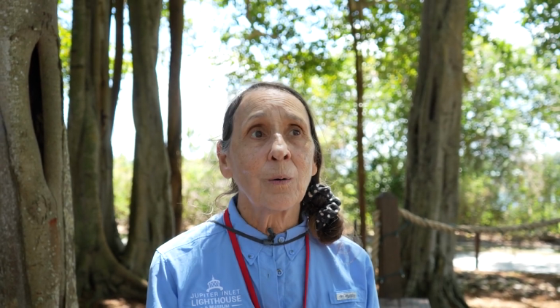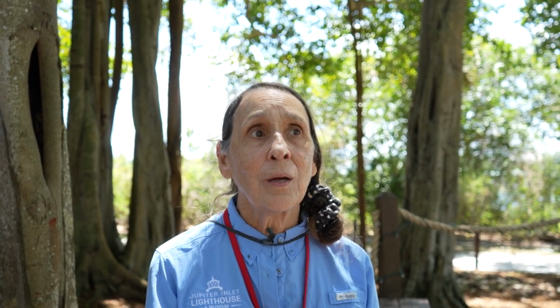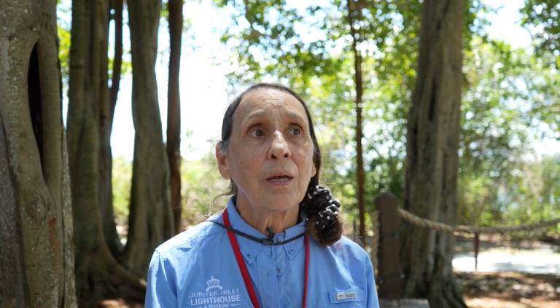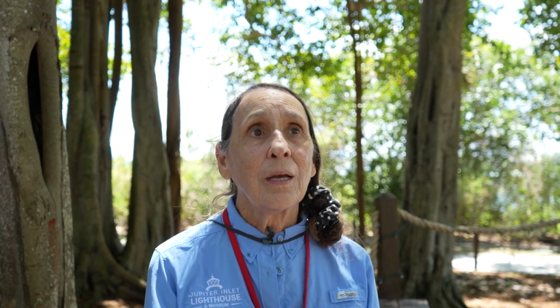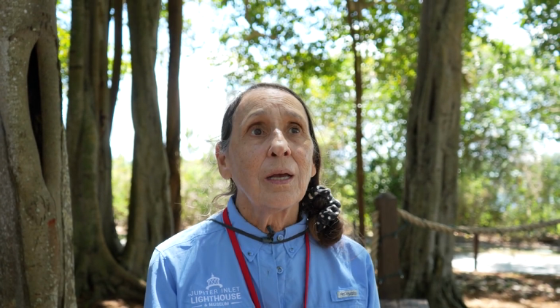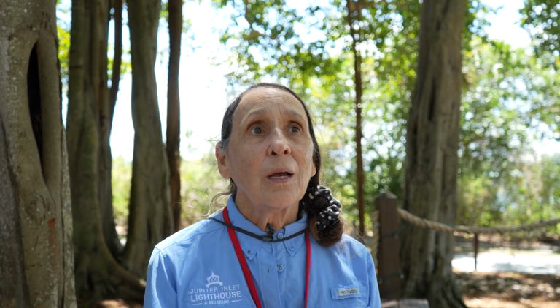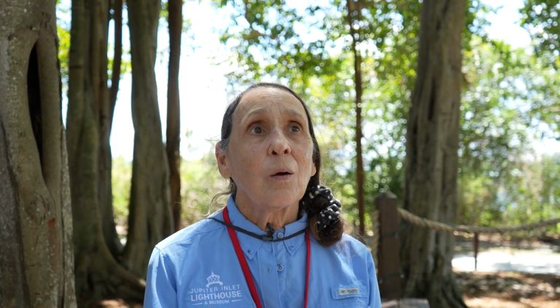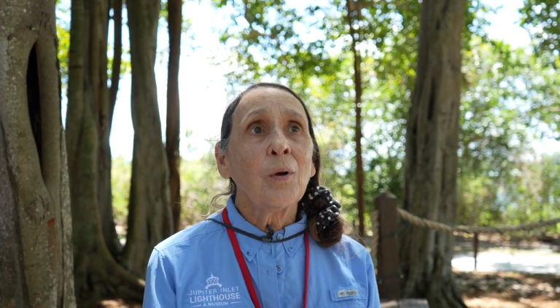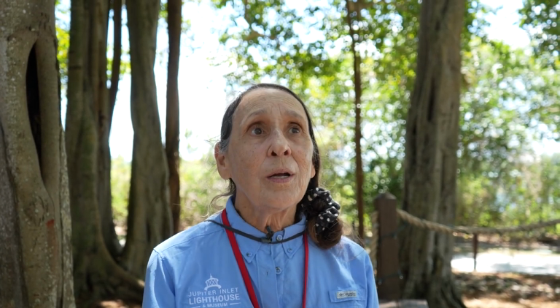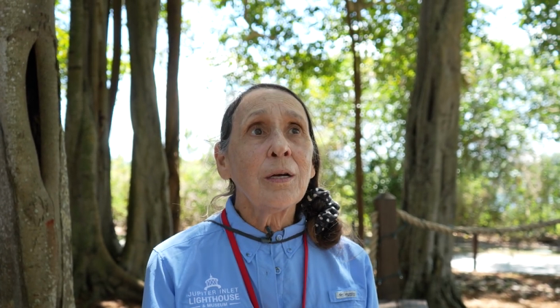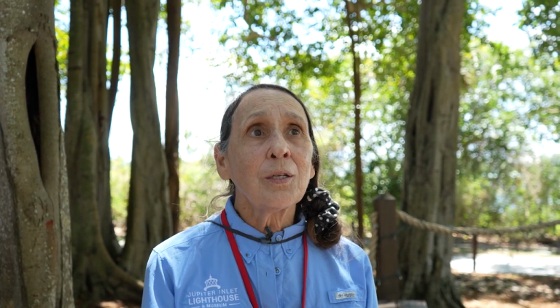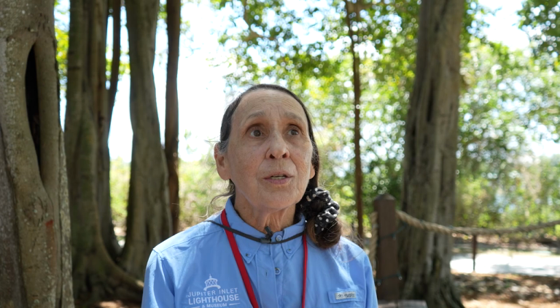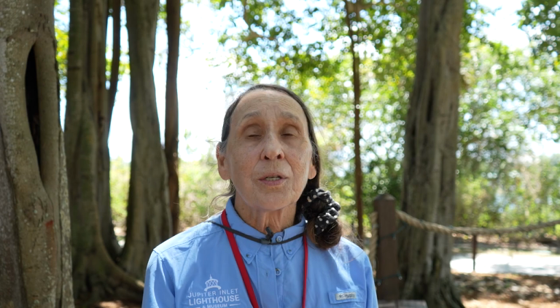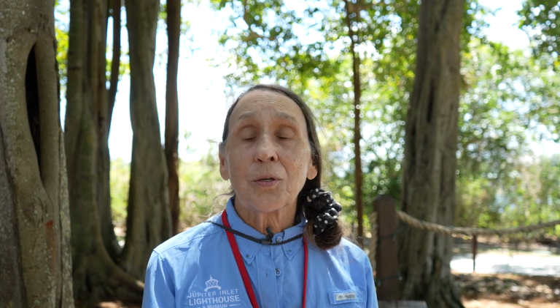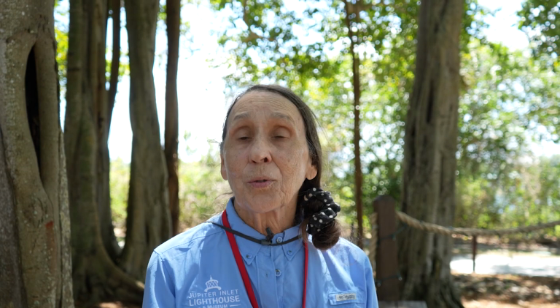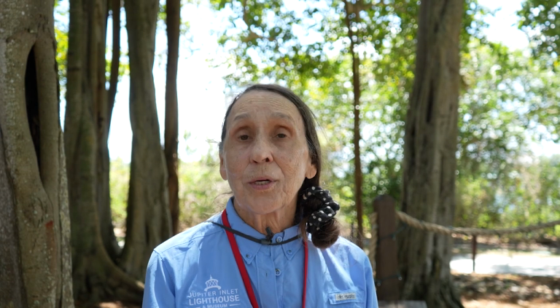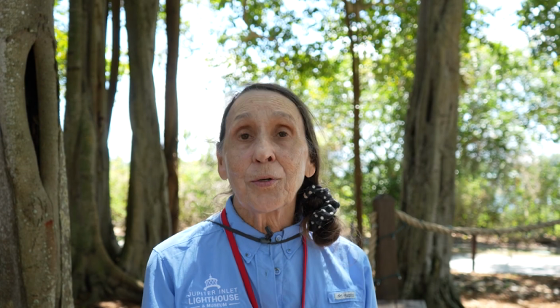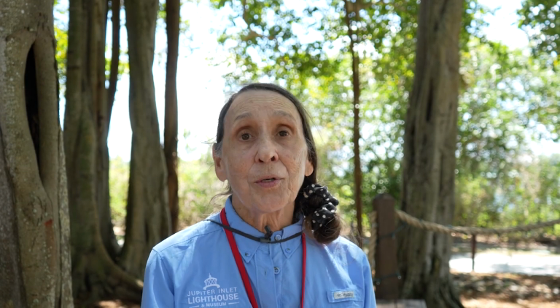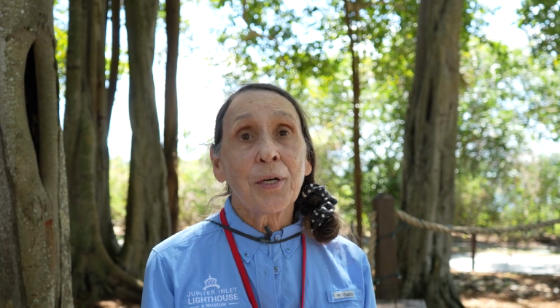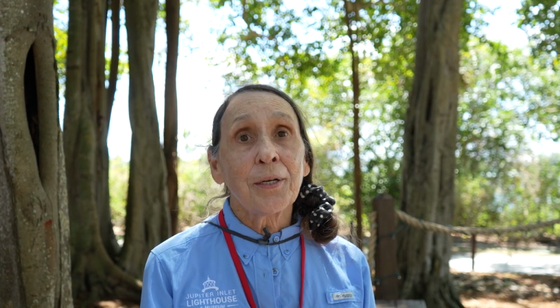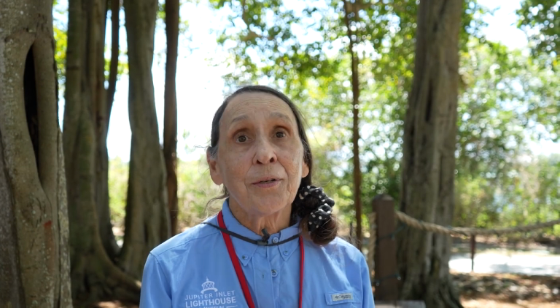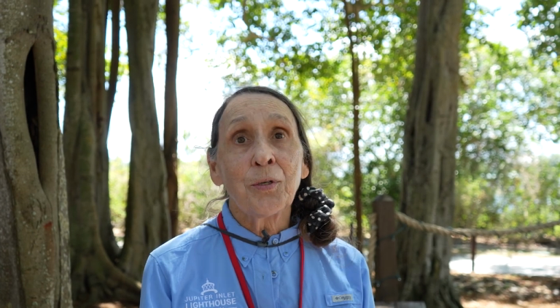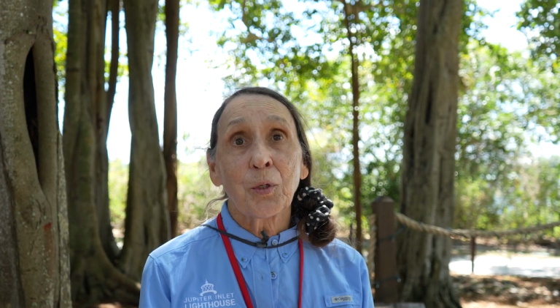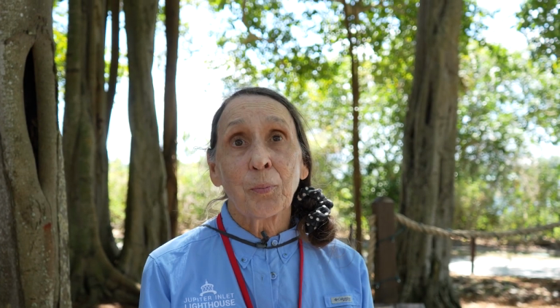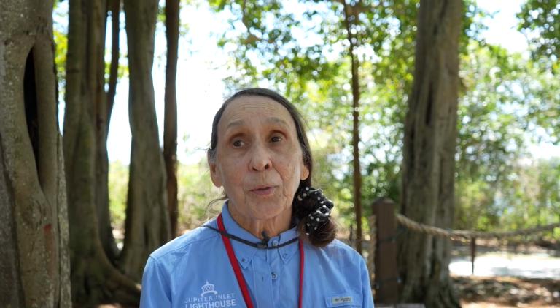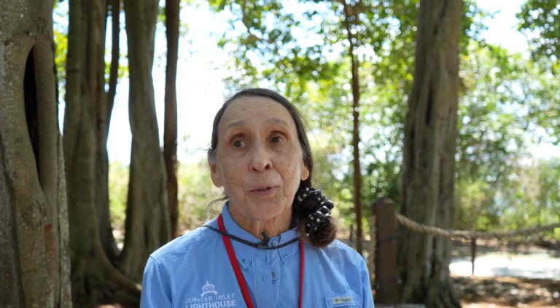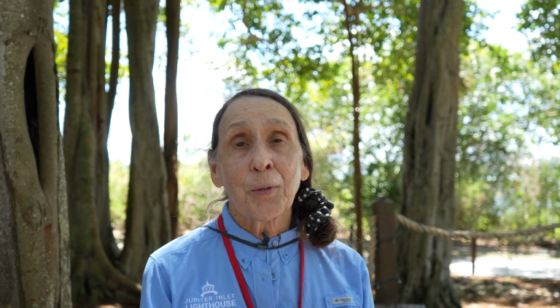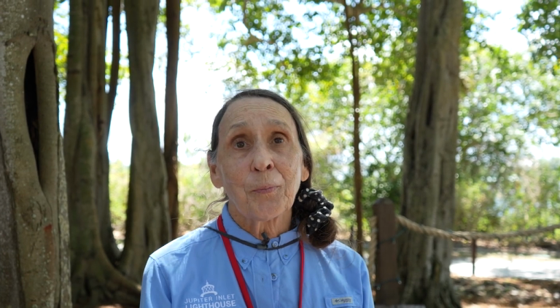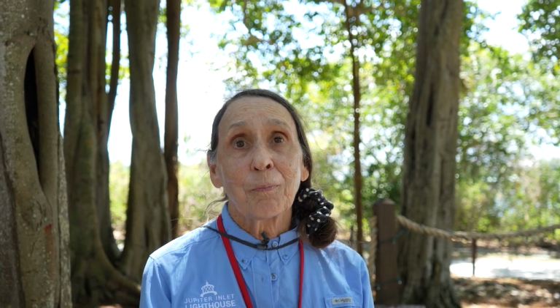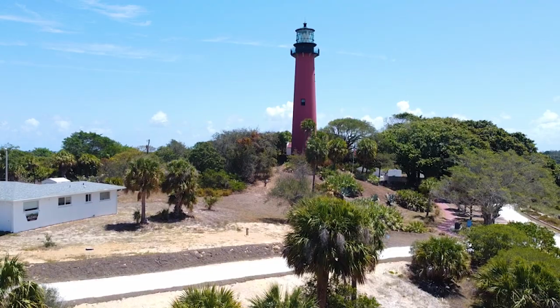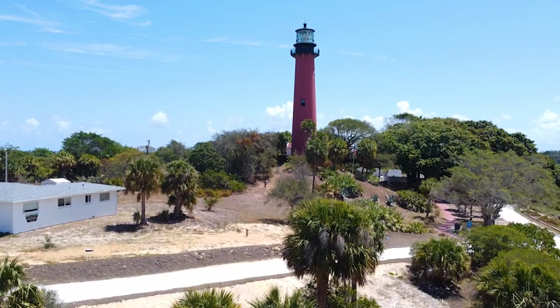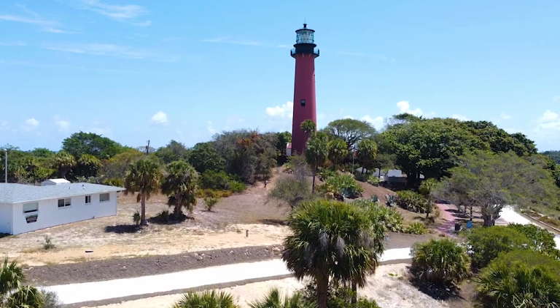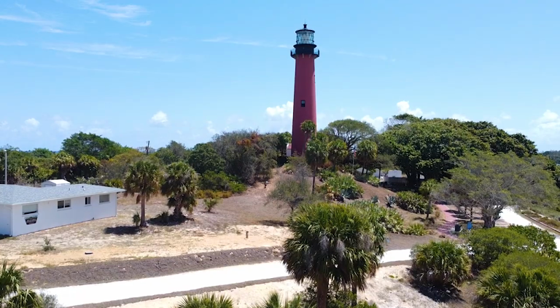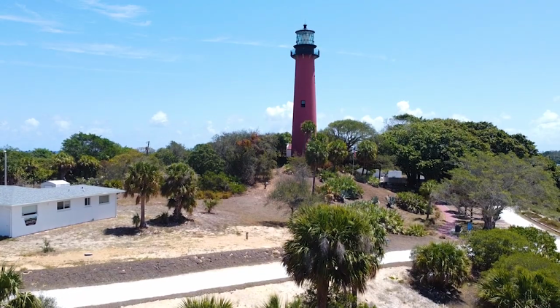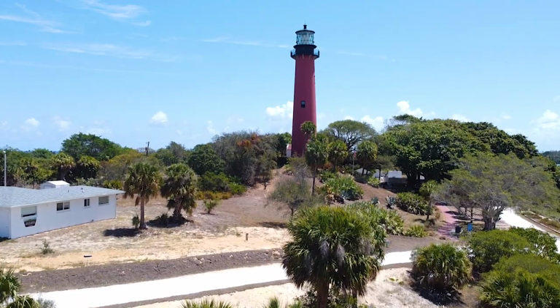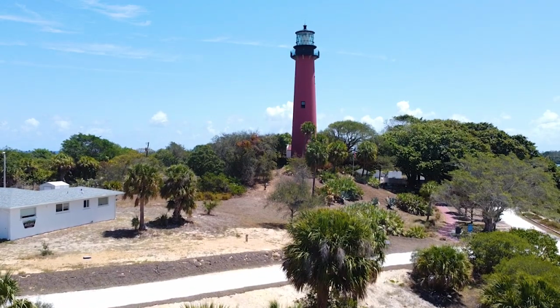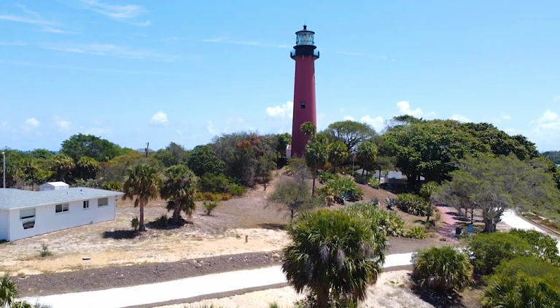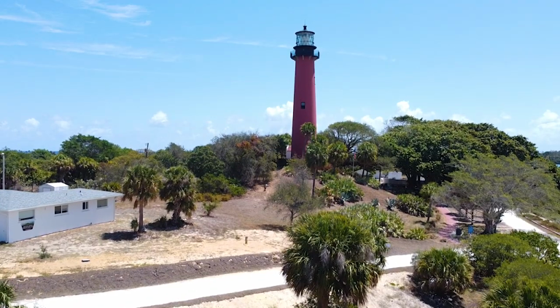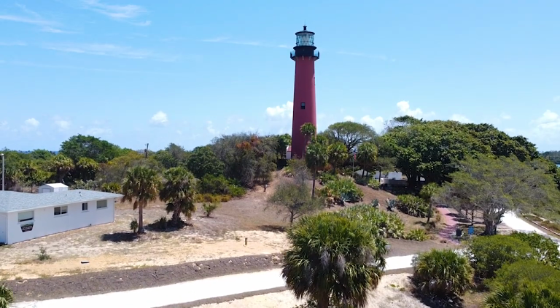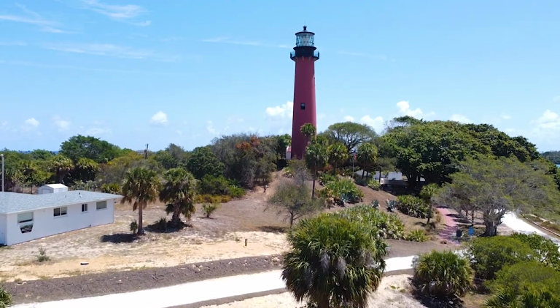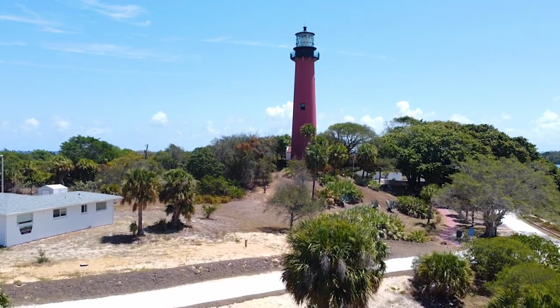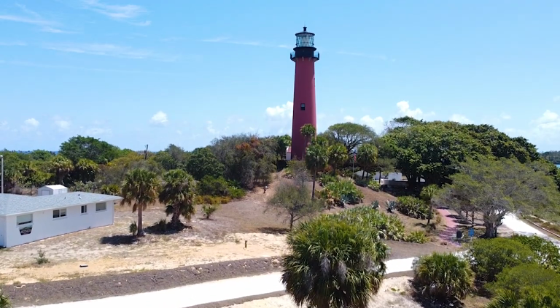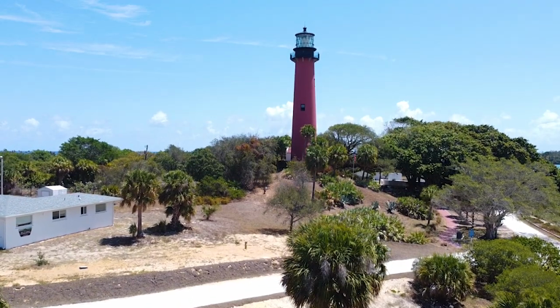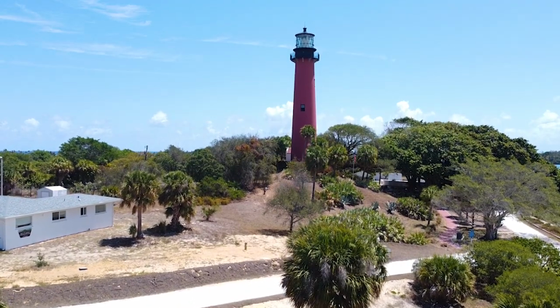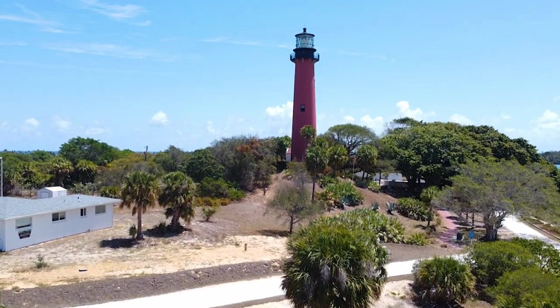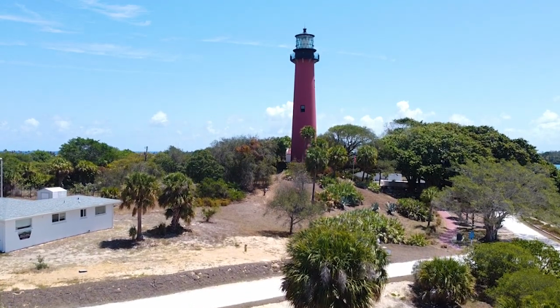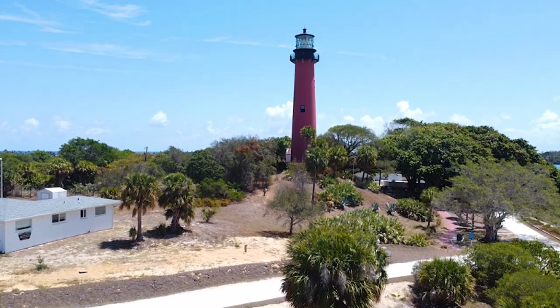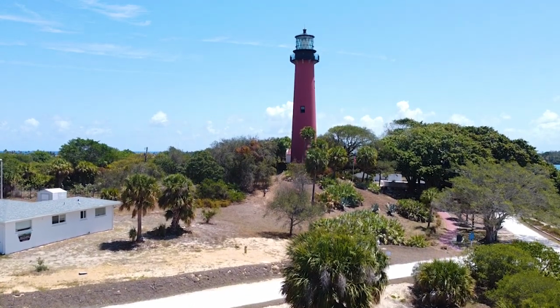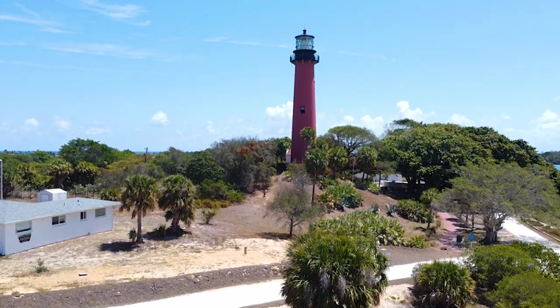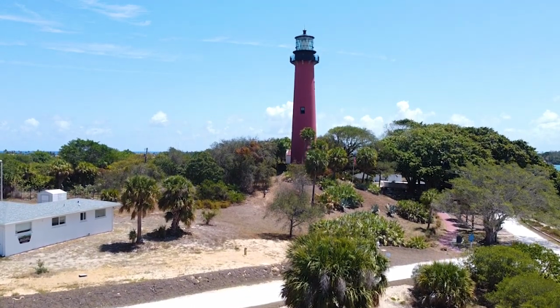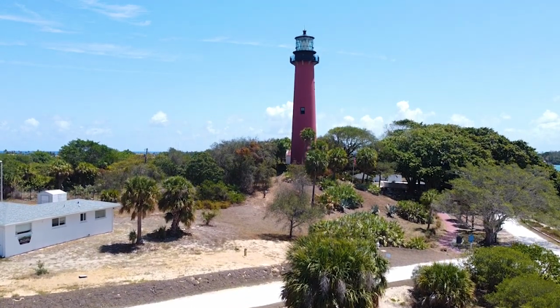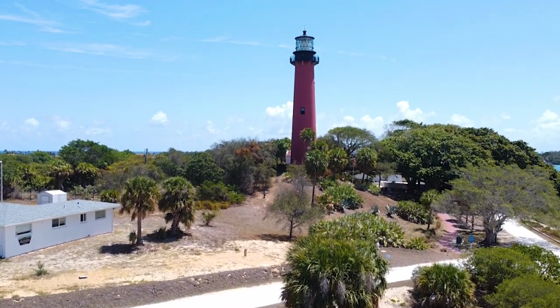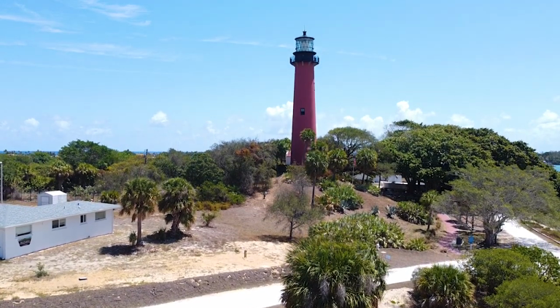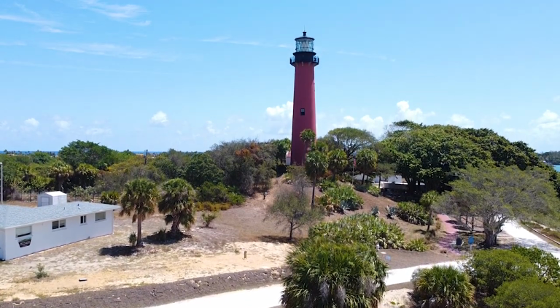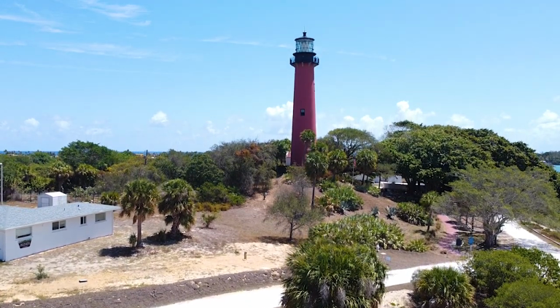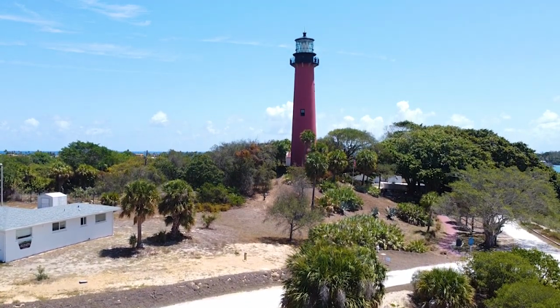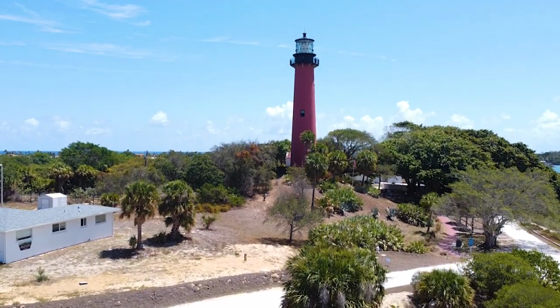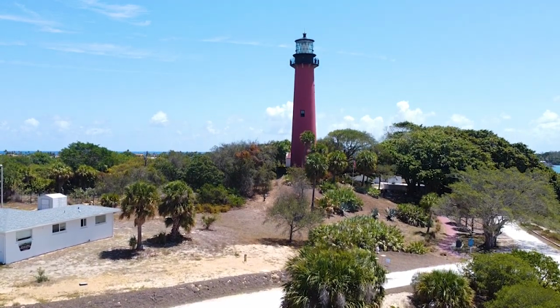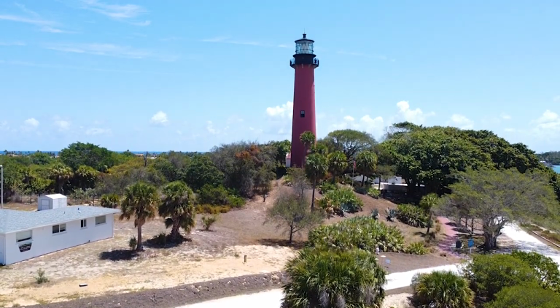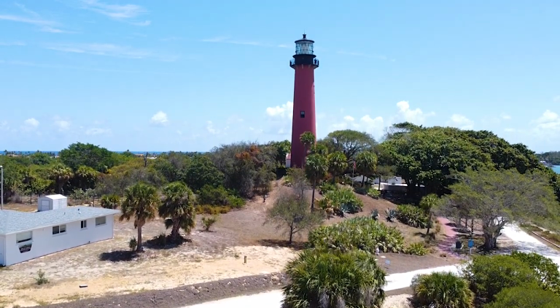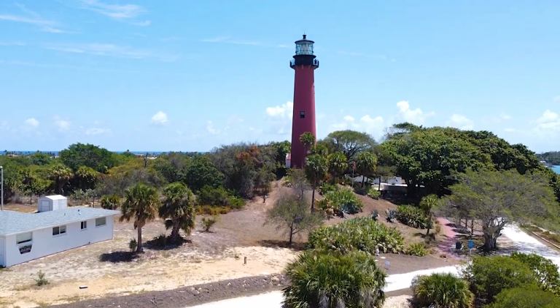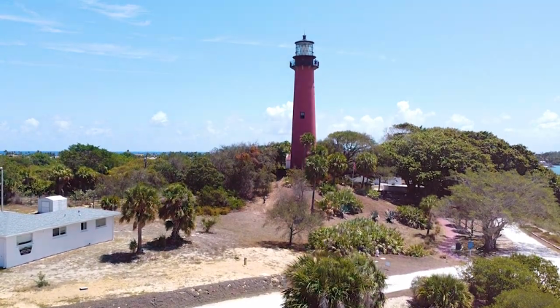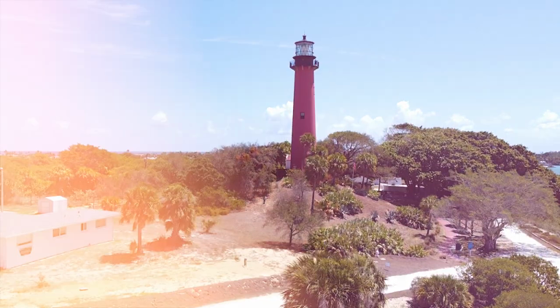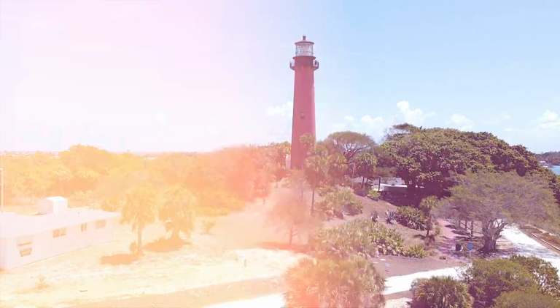So we are just a treasure here in Jupiter, and we are all so in love with Jupiter Inlet Lighthouse.